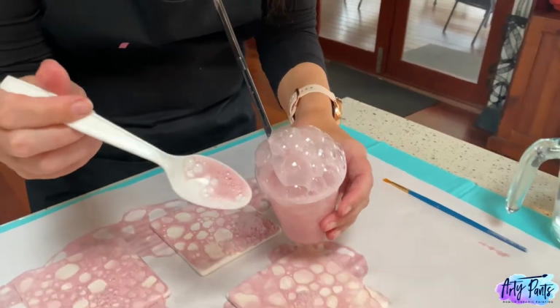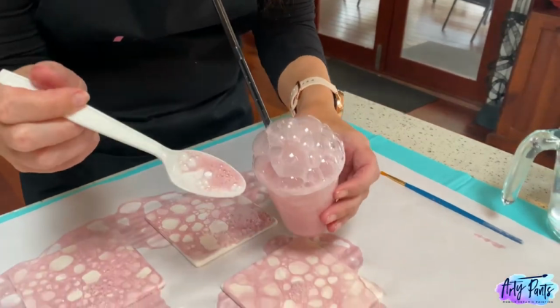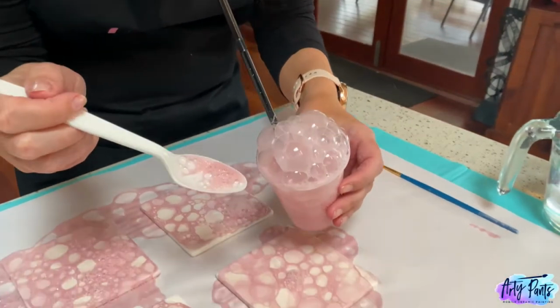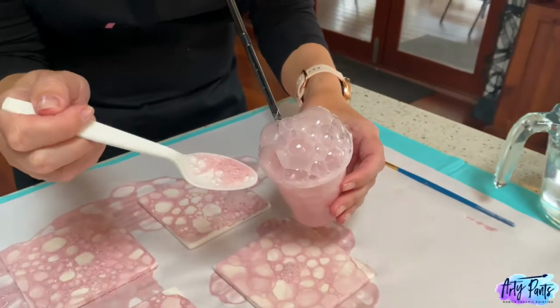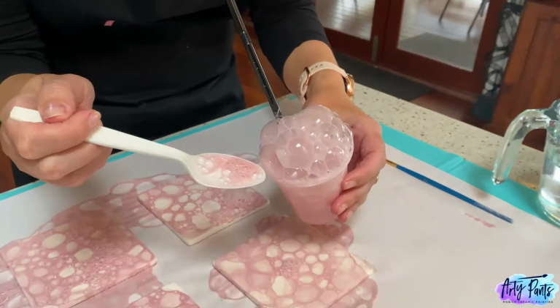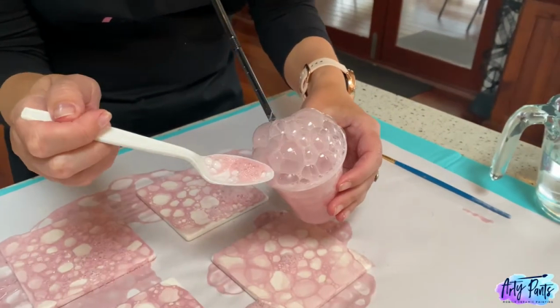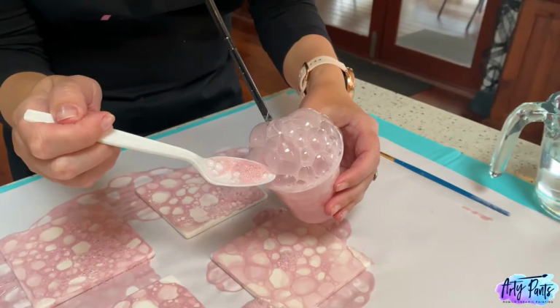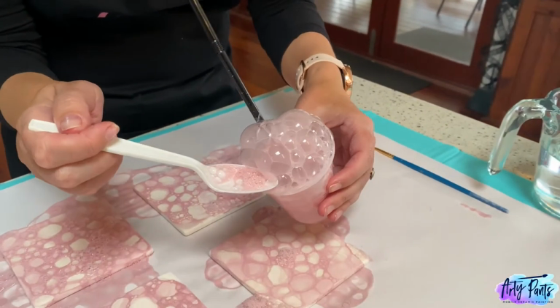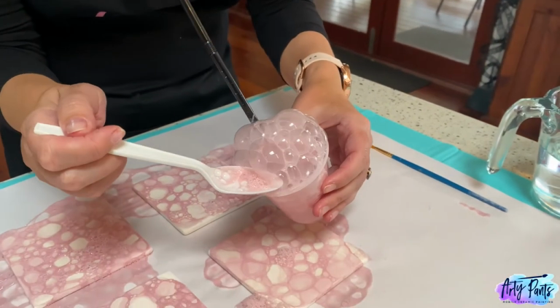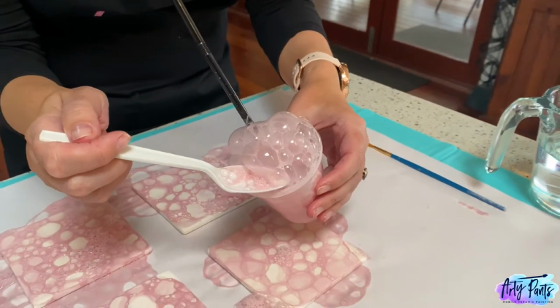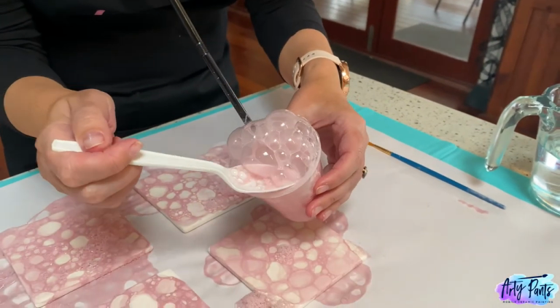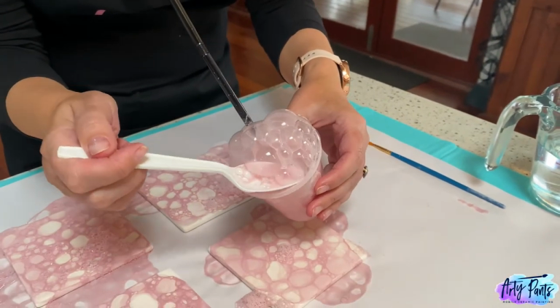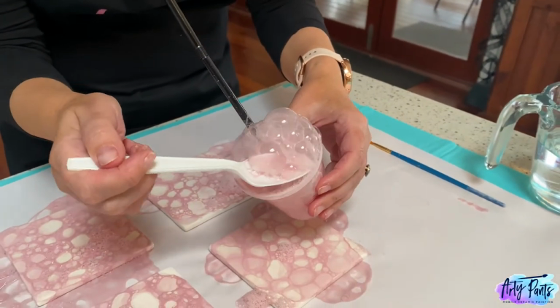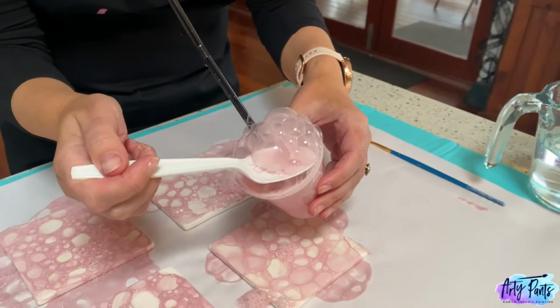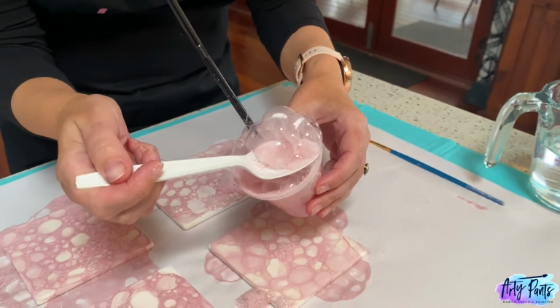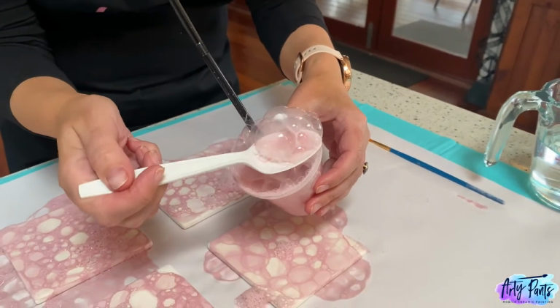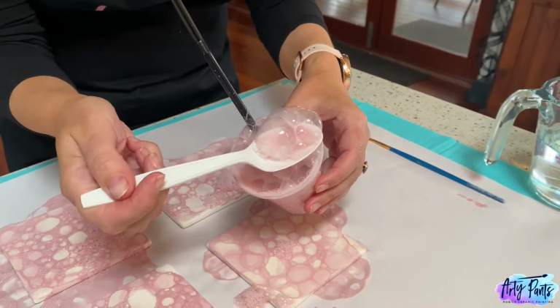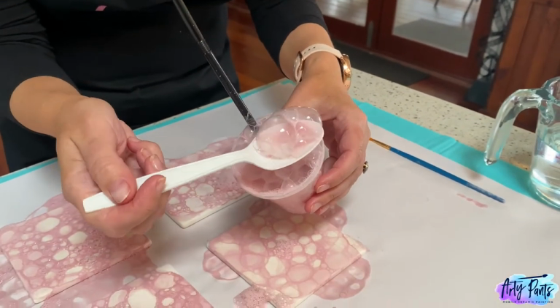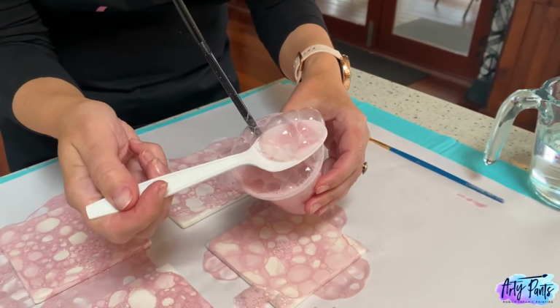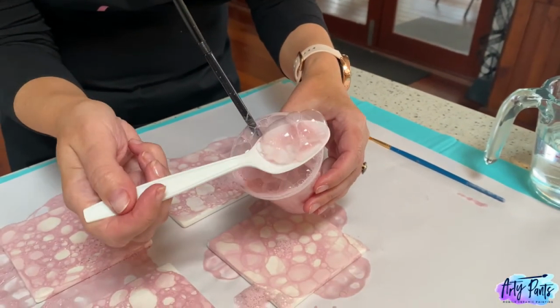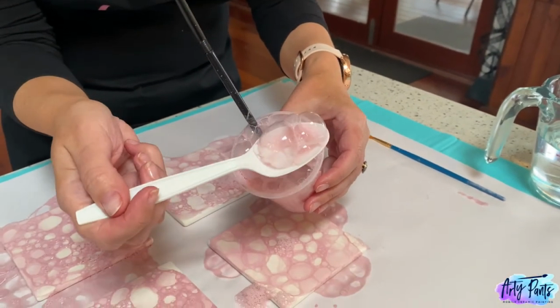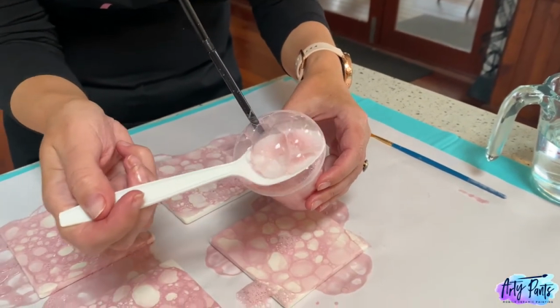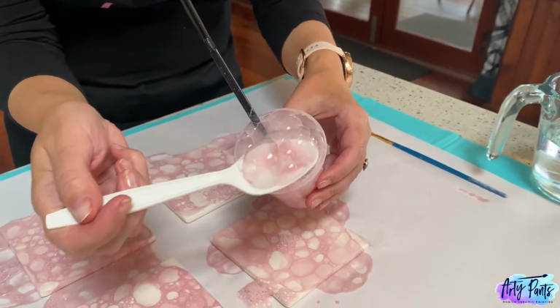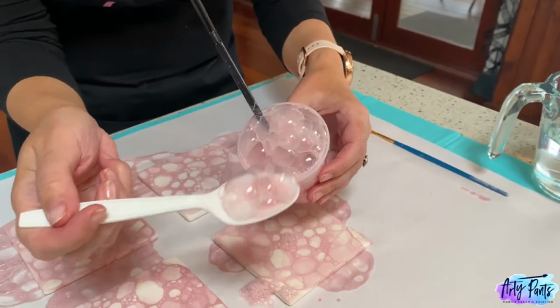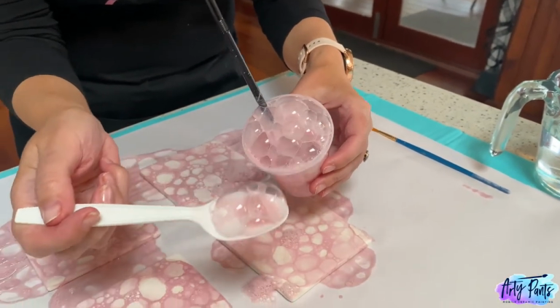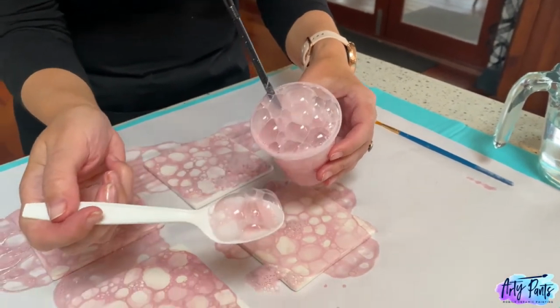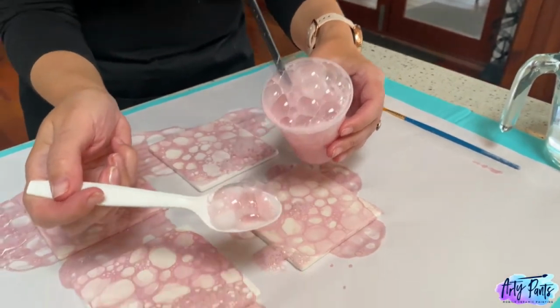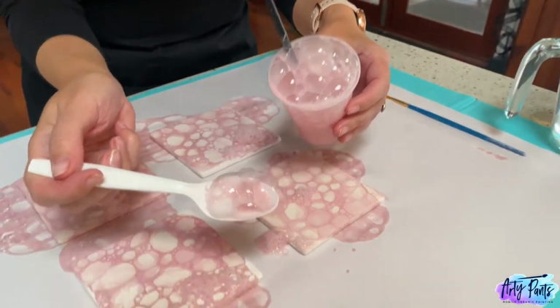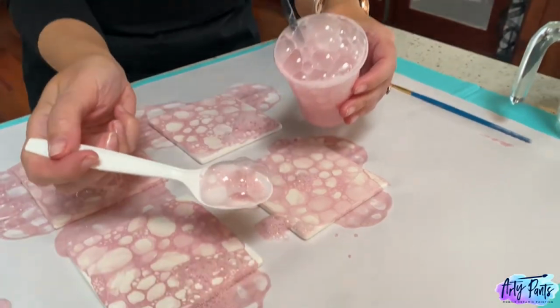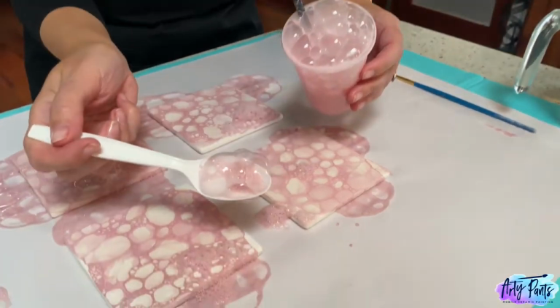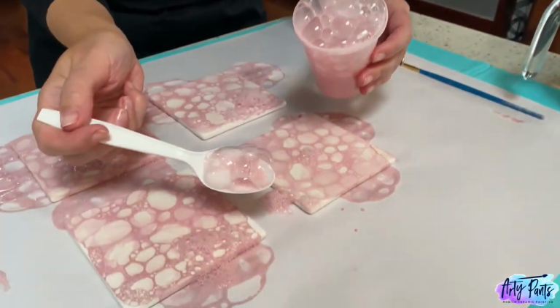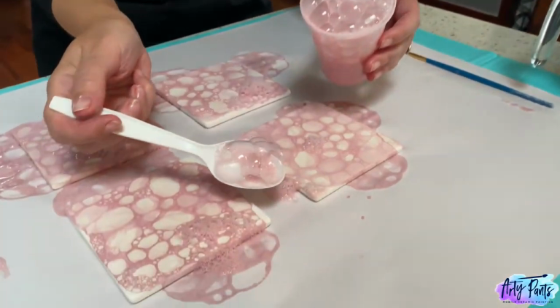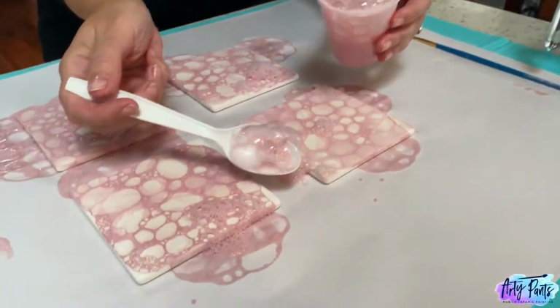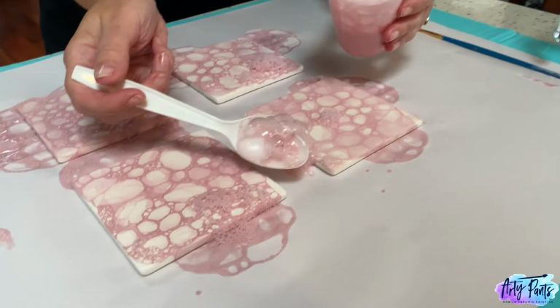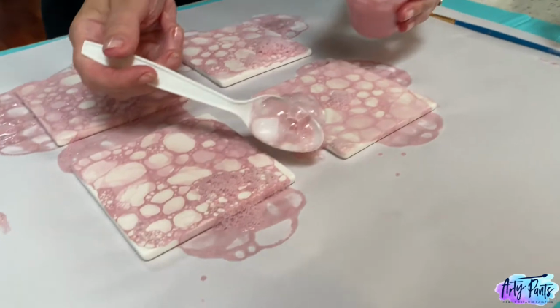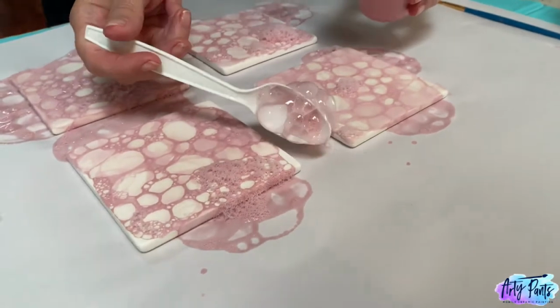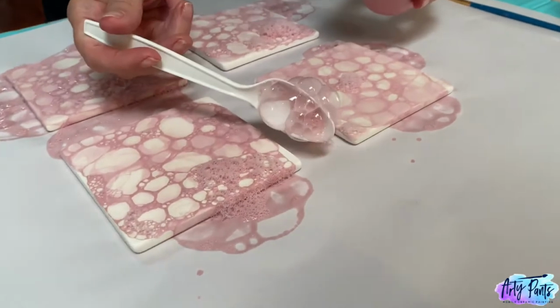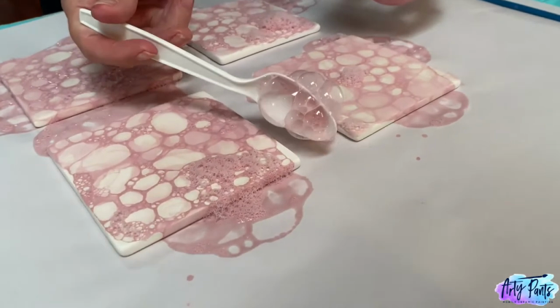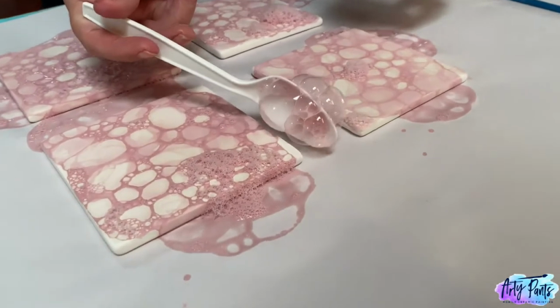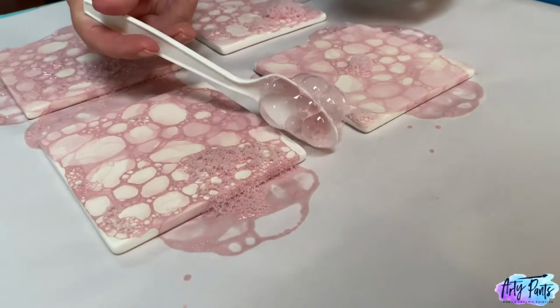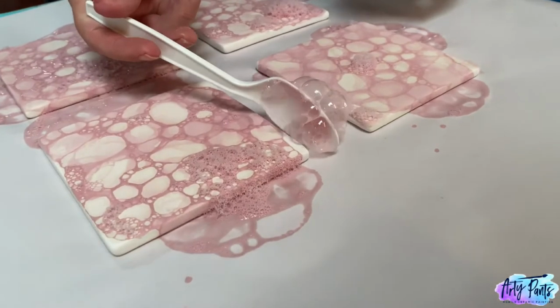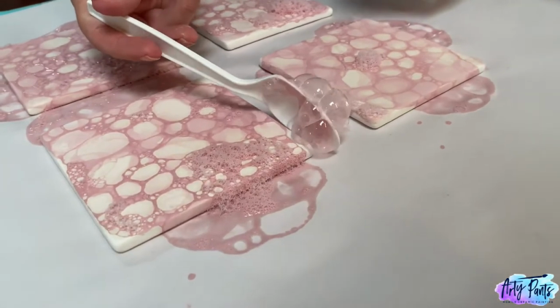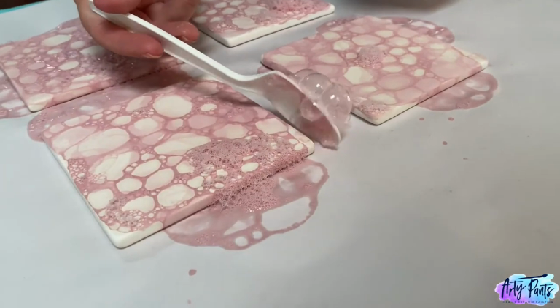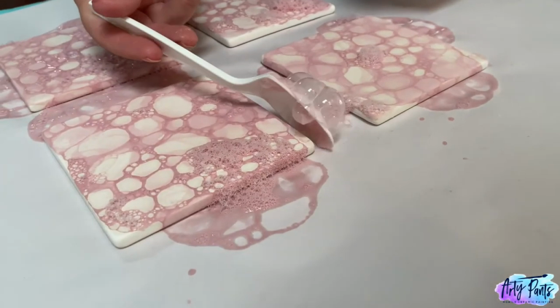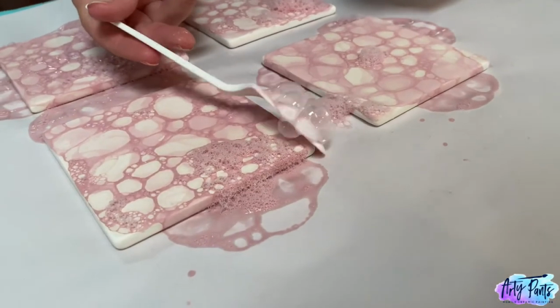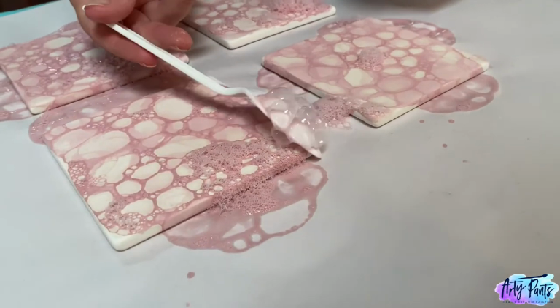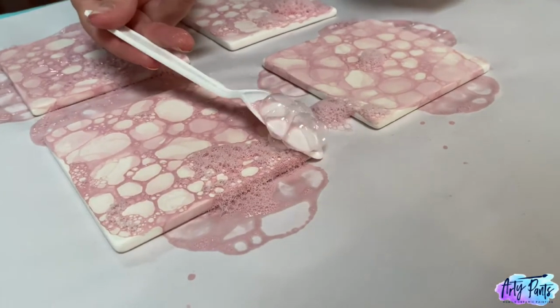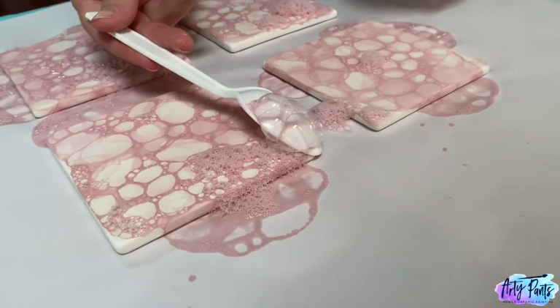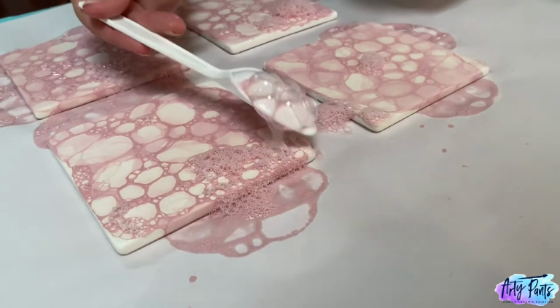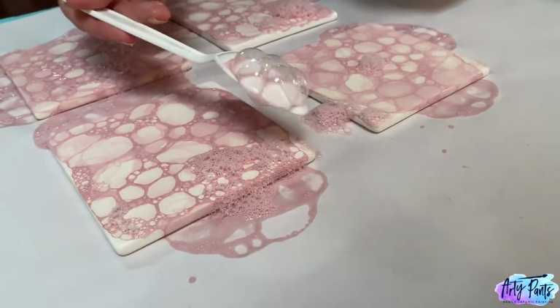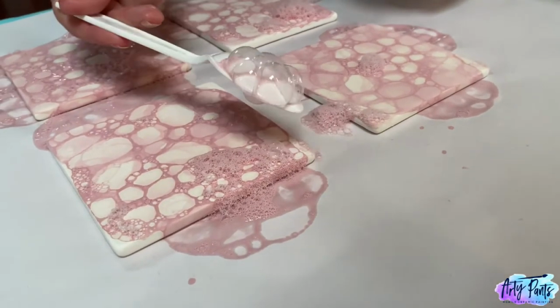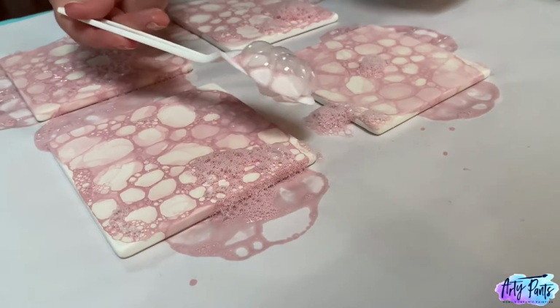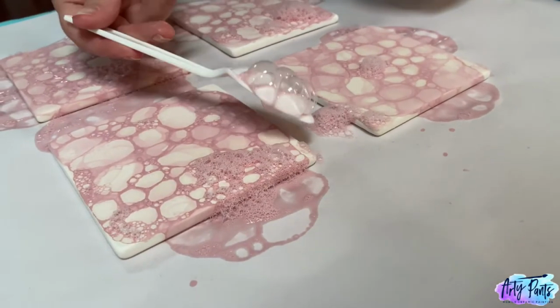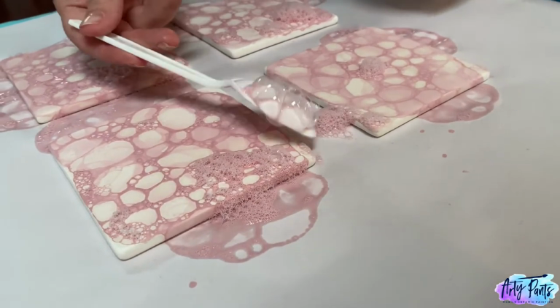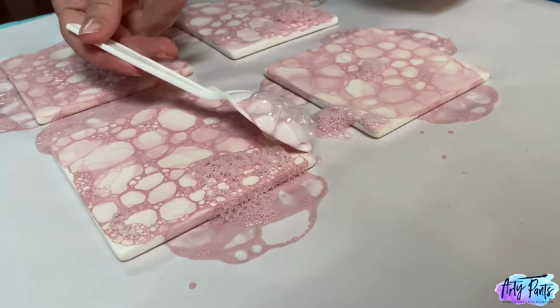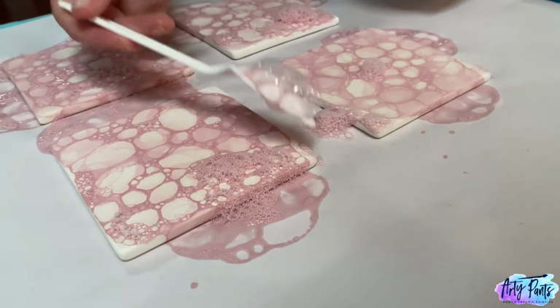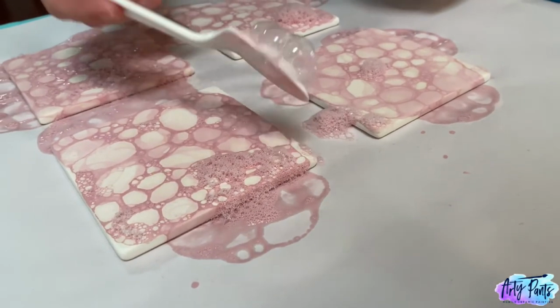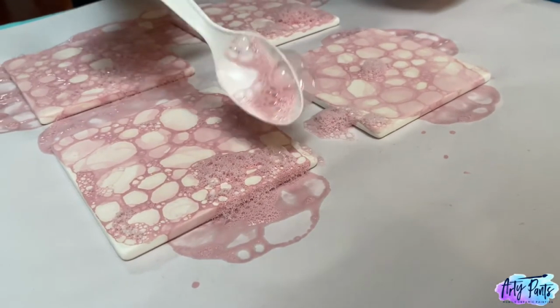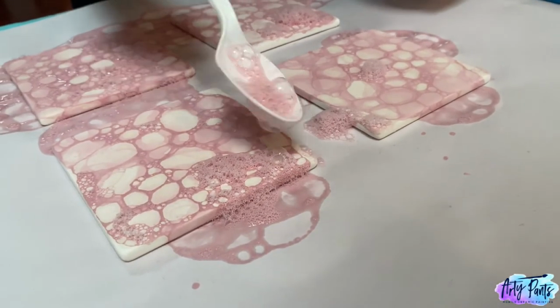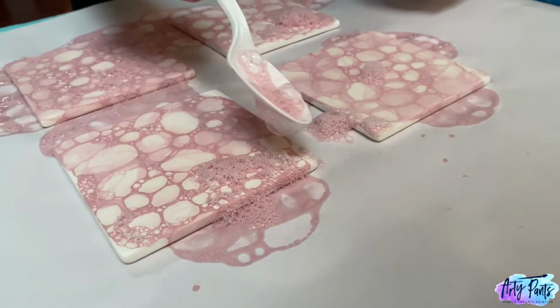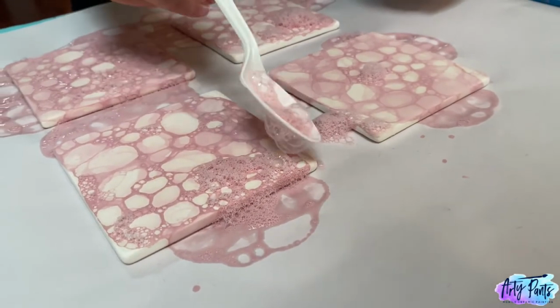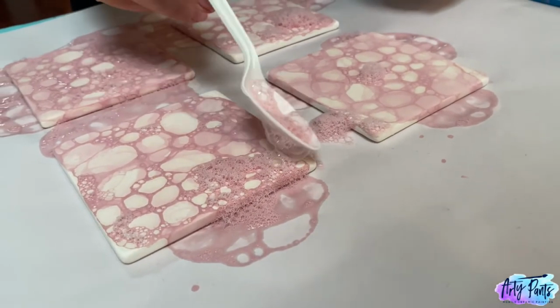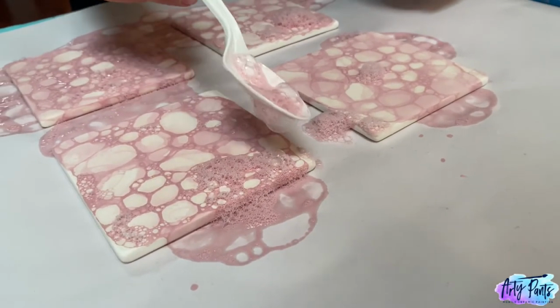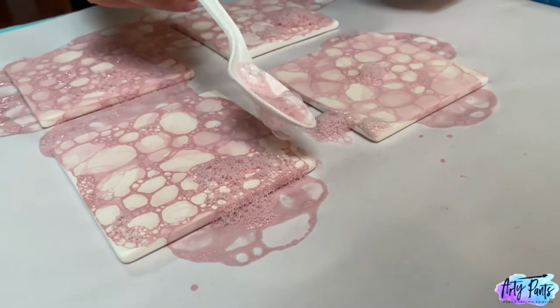Now that most of your bubbles have popped, you can see if there's any areas you may have missed. So just grab your spoon and fill in some of those gaps.